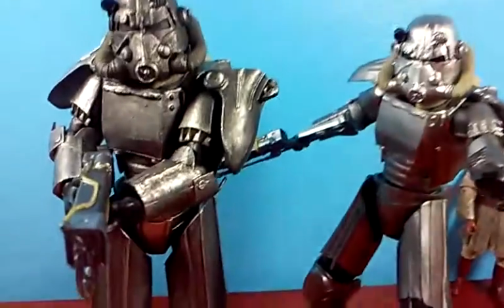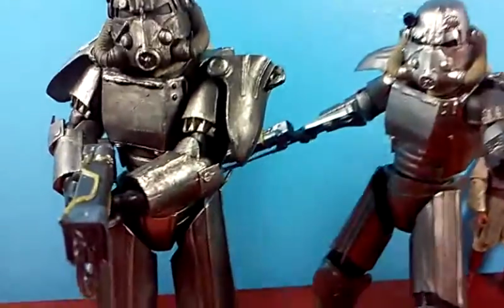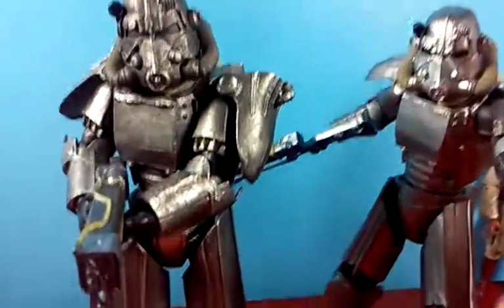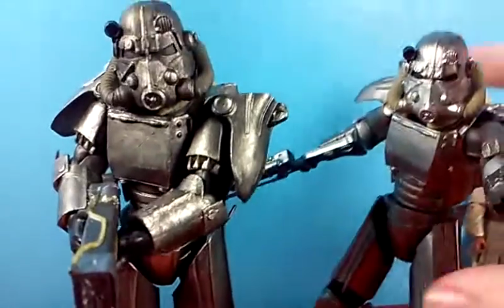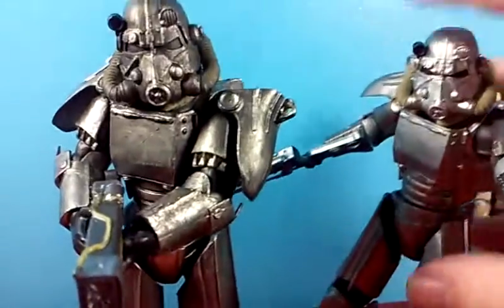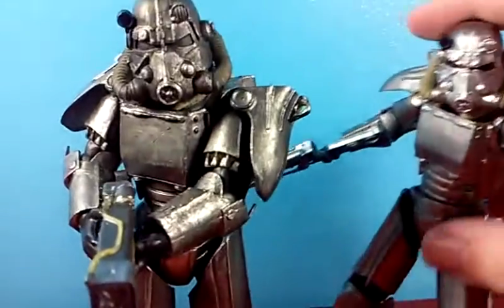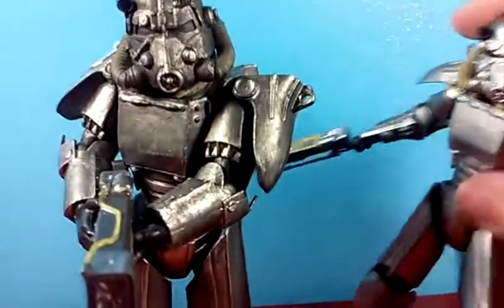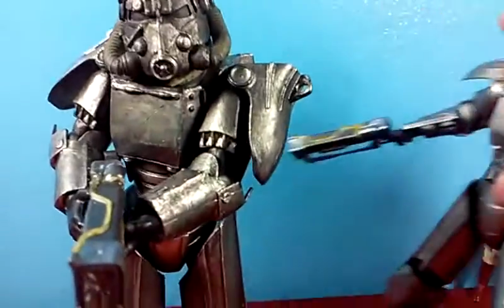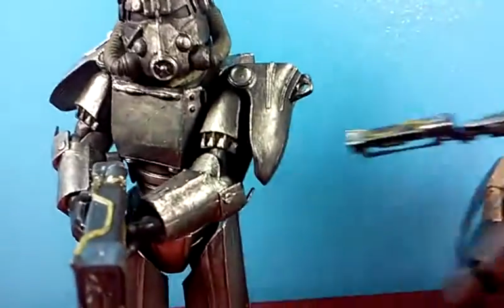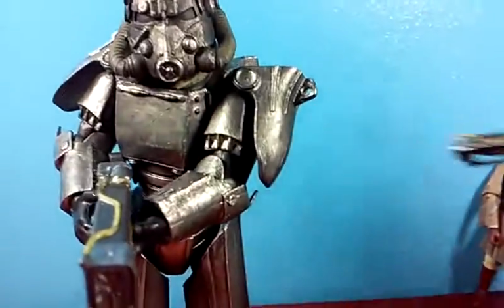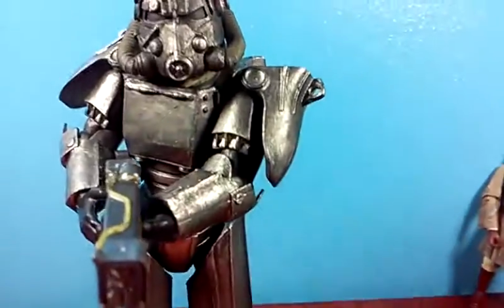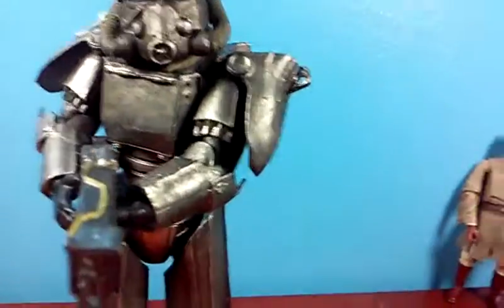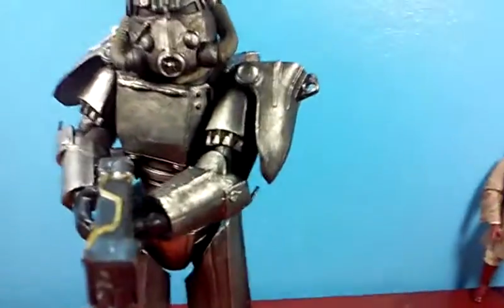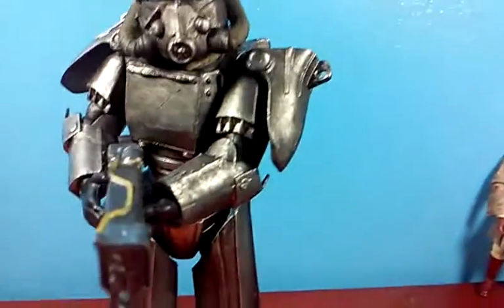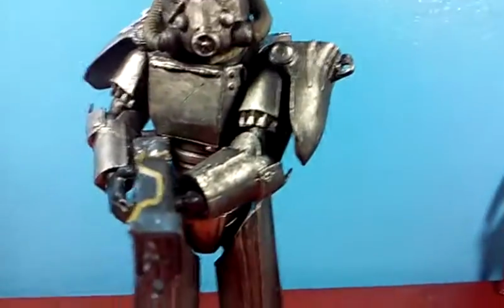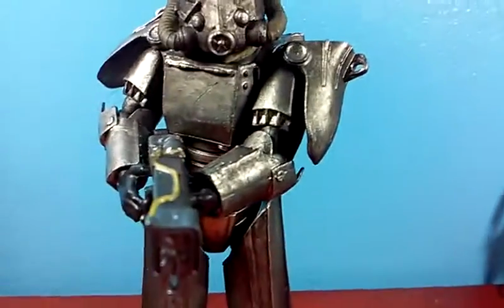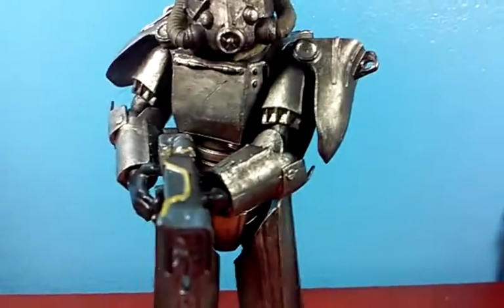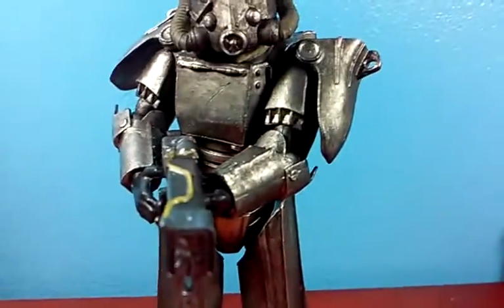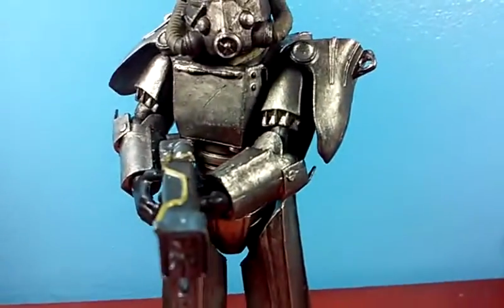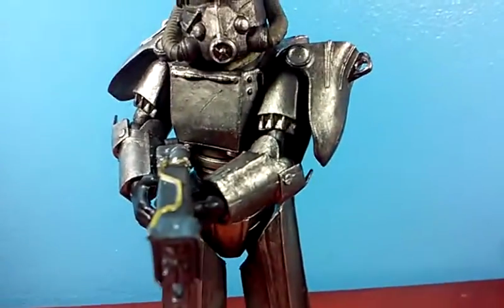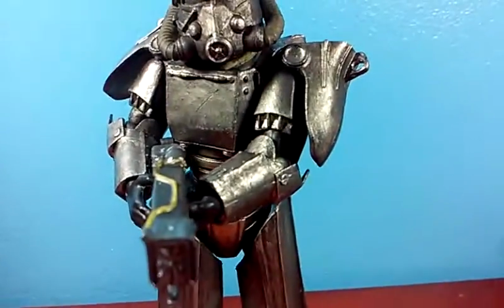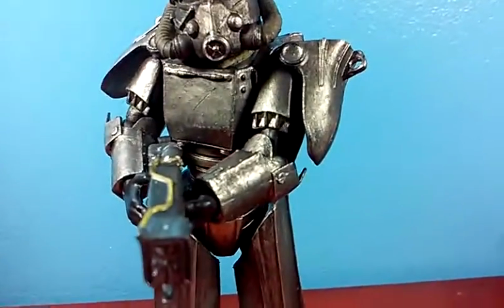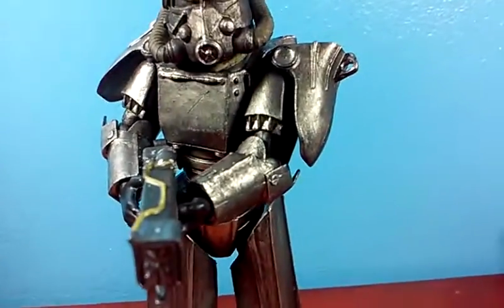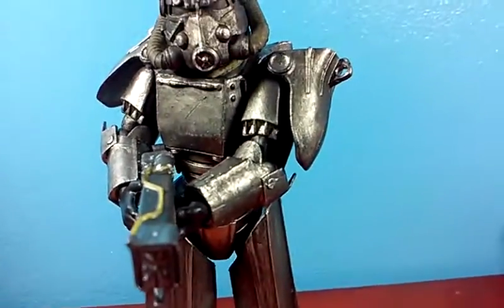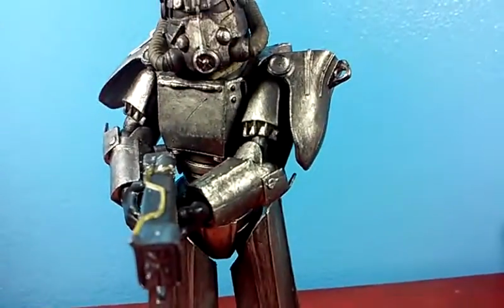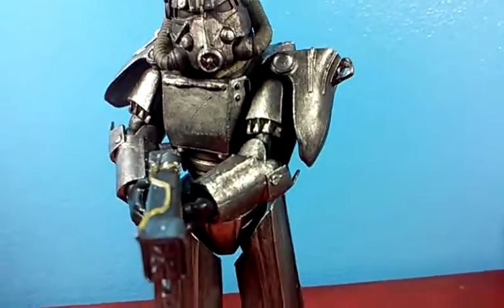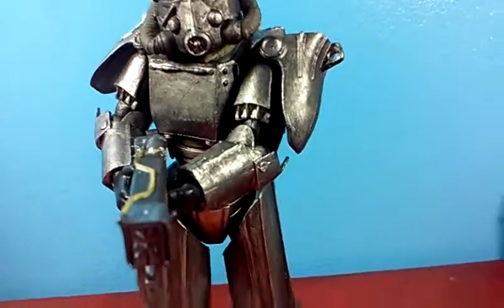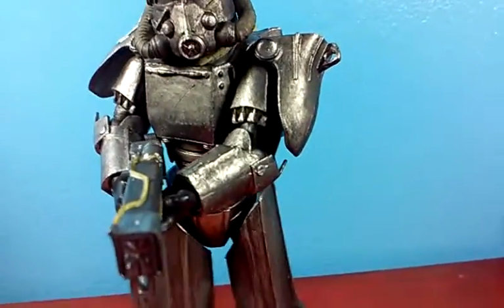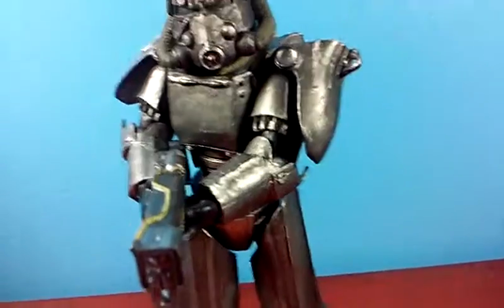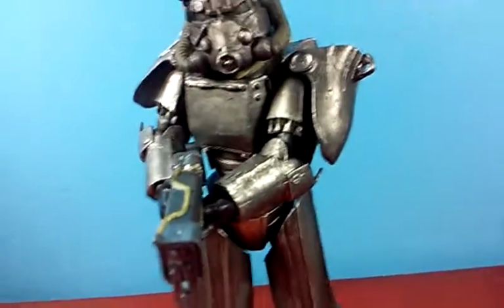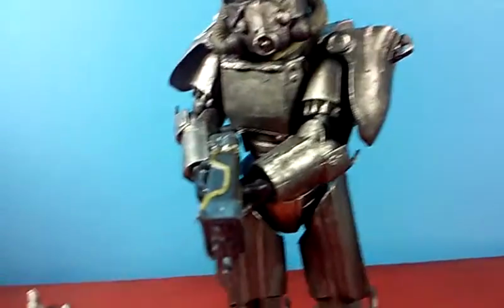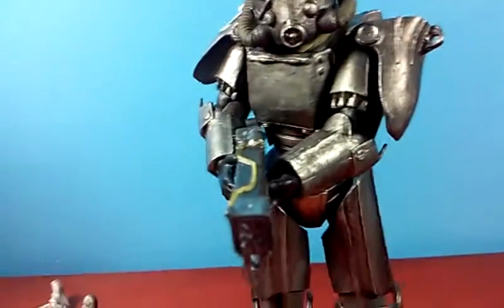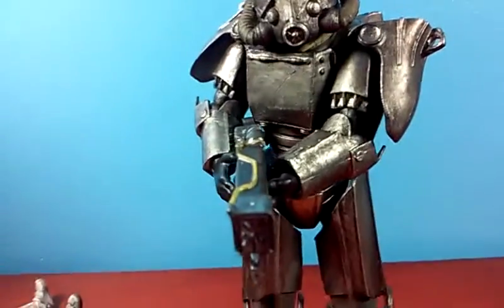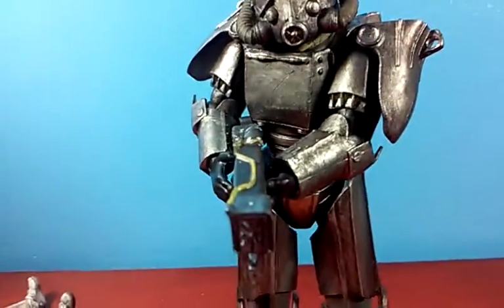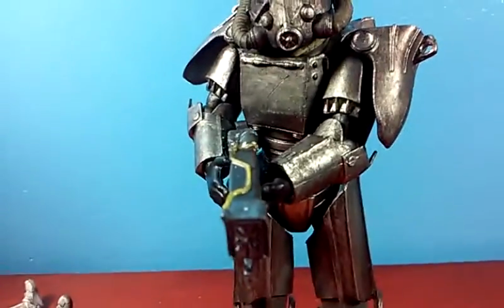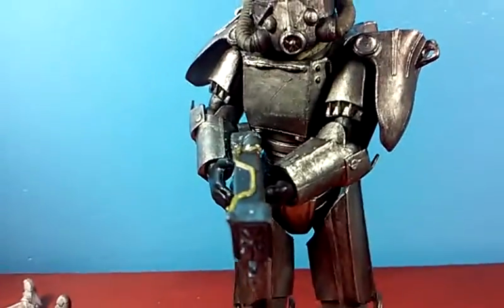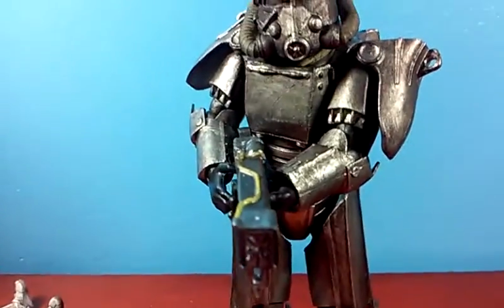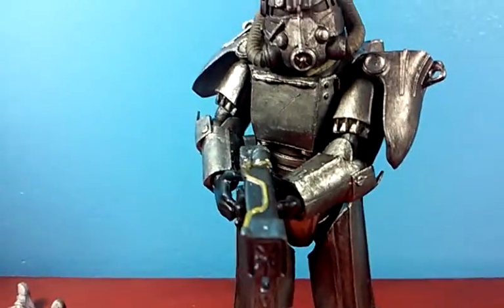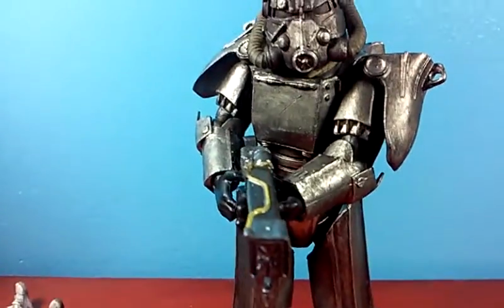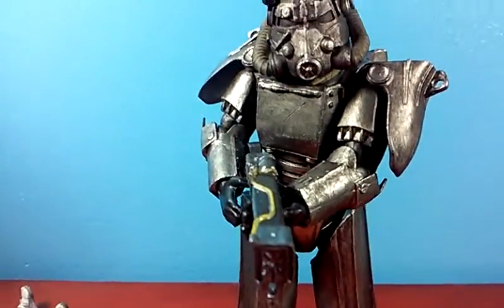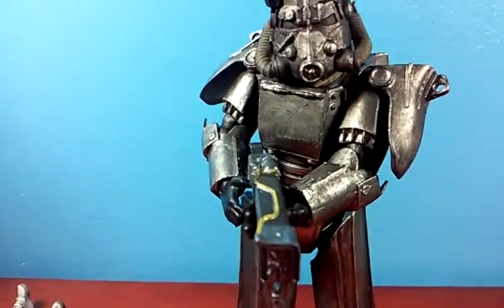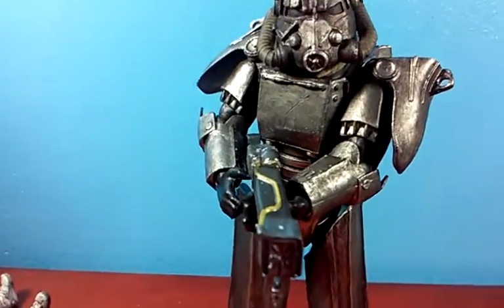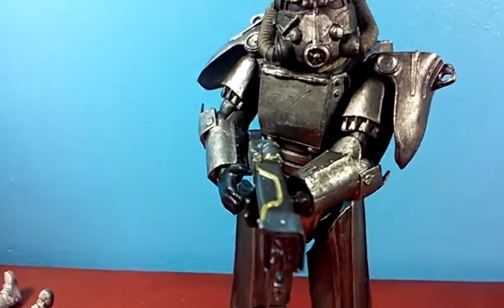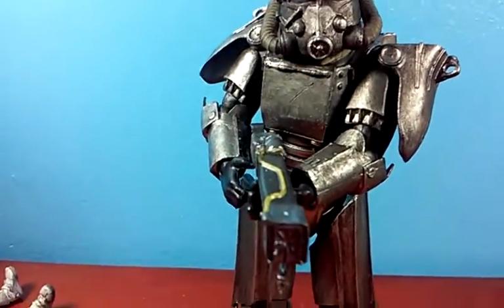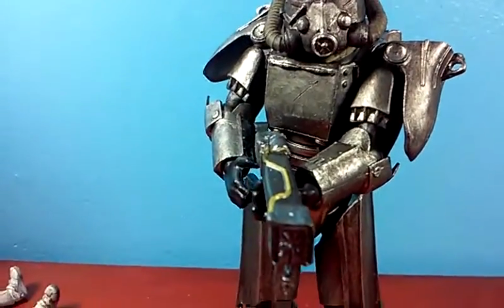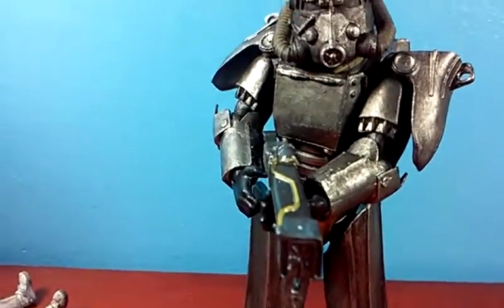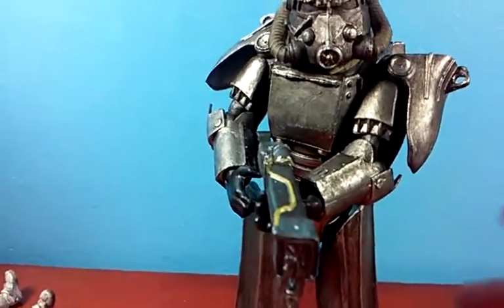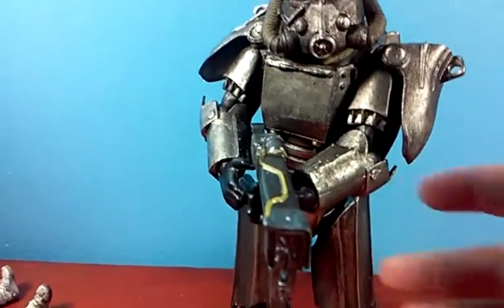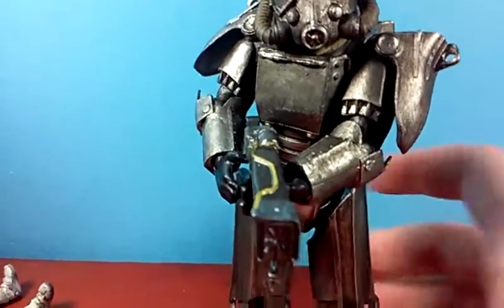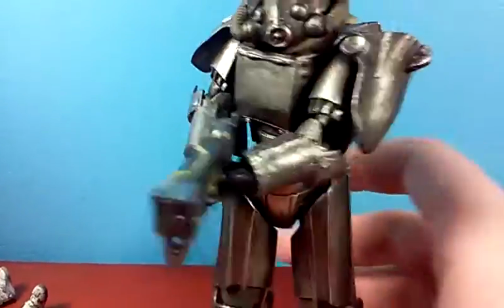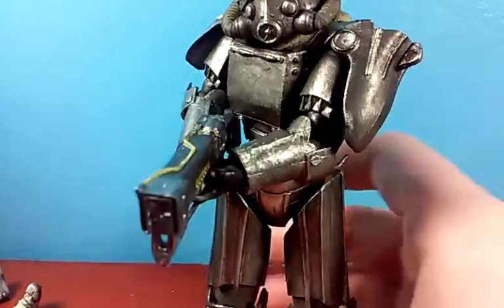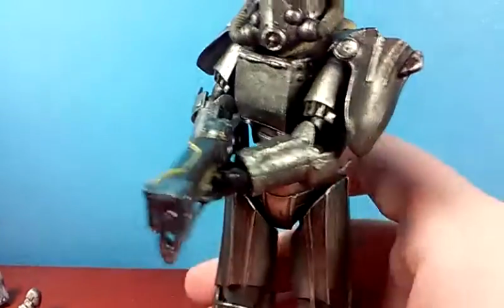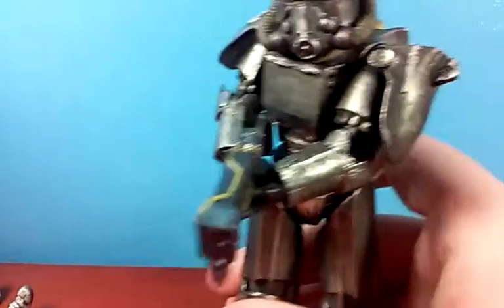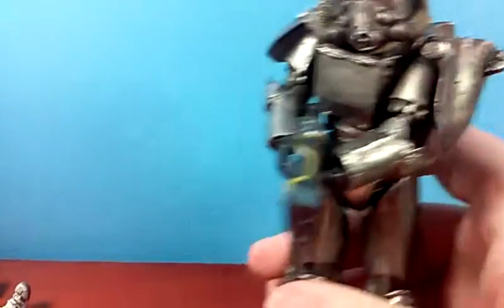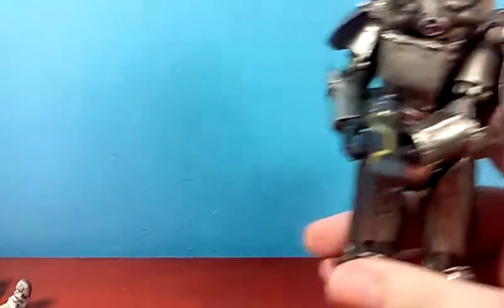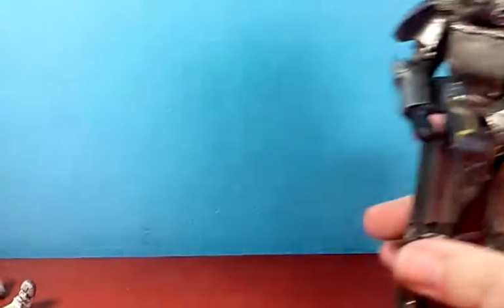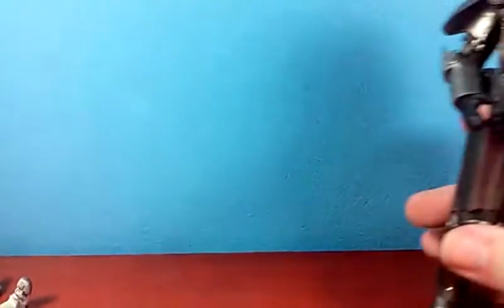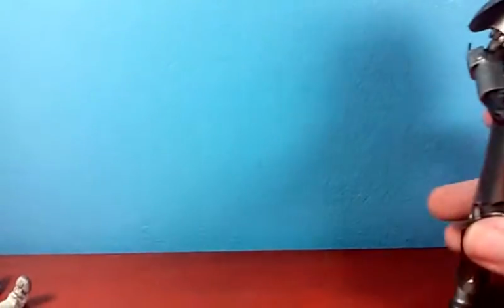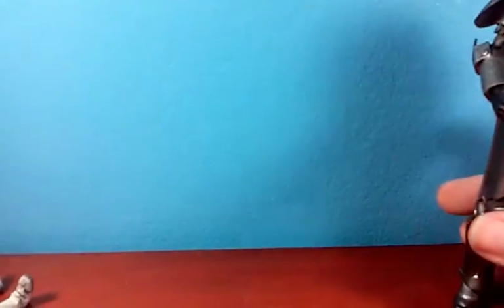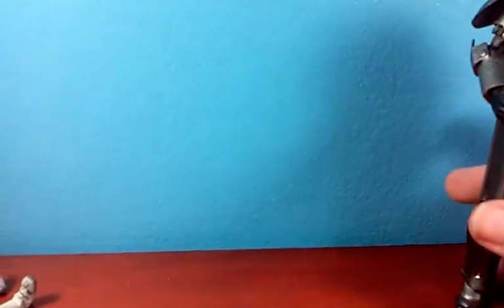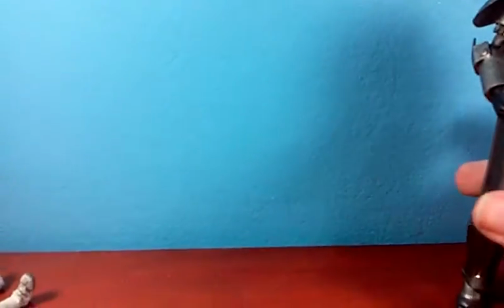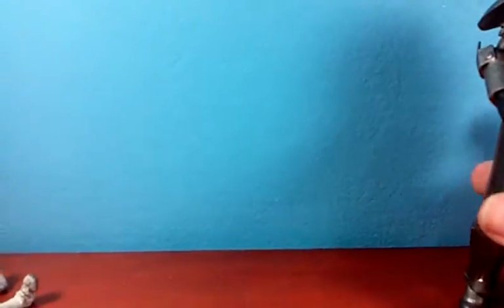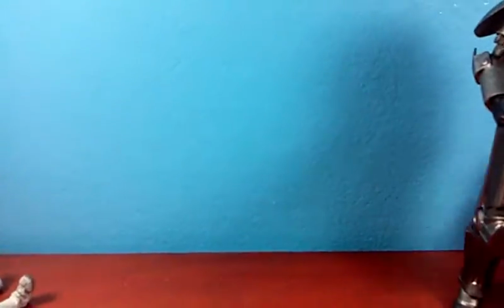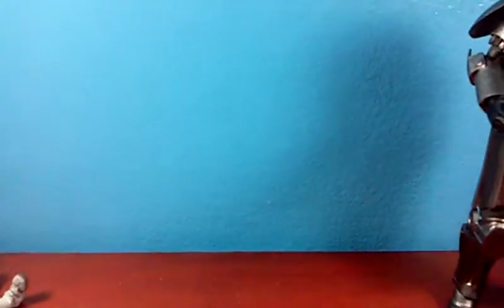And when it comes to the other custom I've done like this, it's a clone trooper.